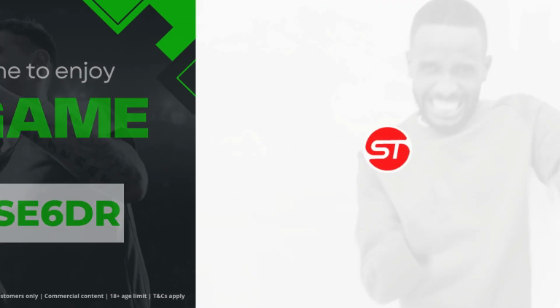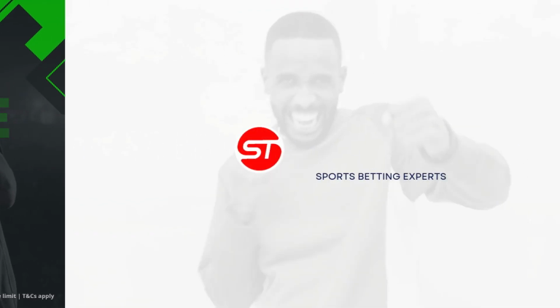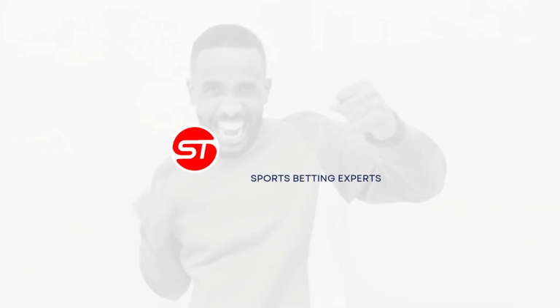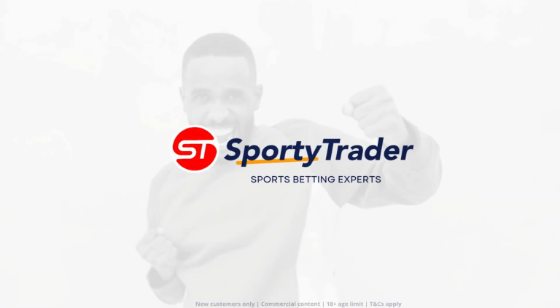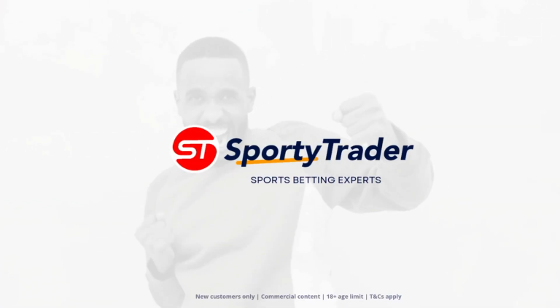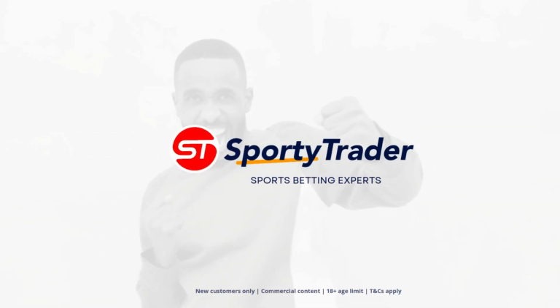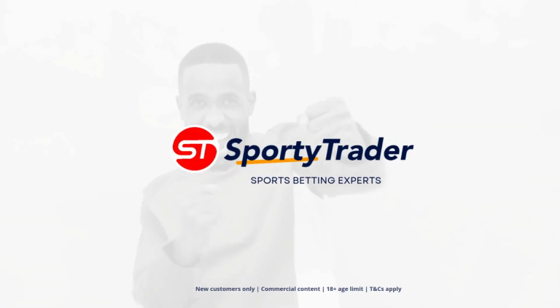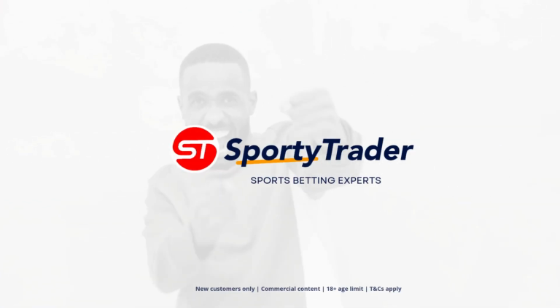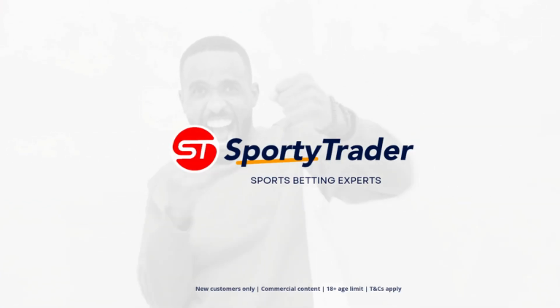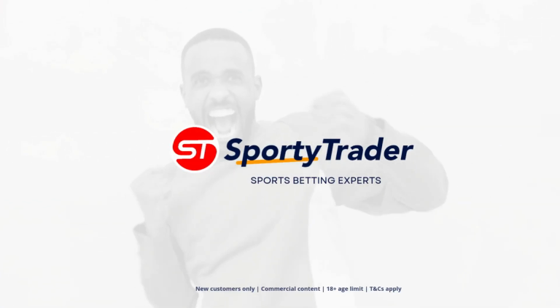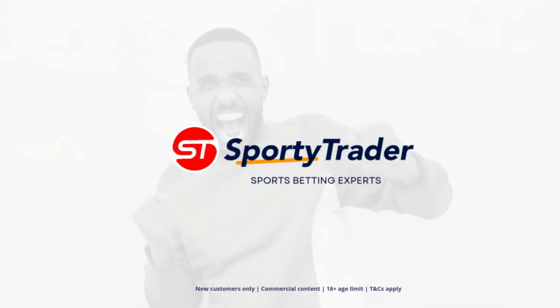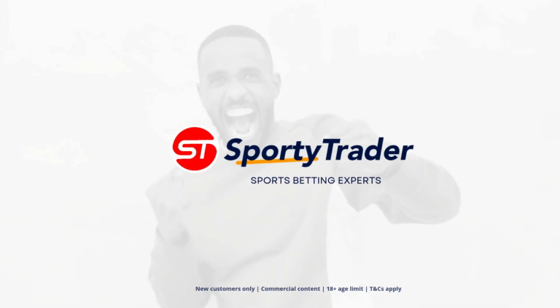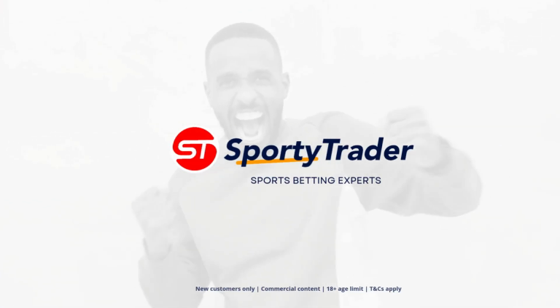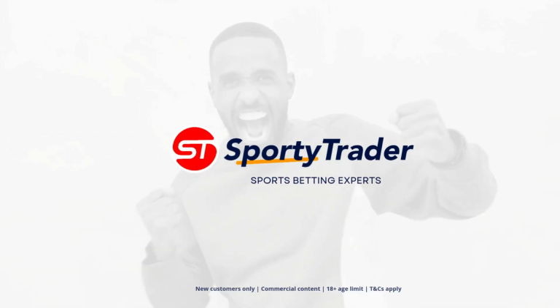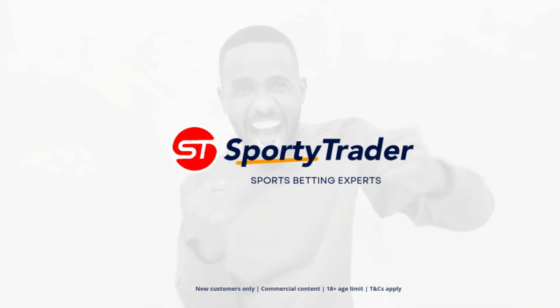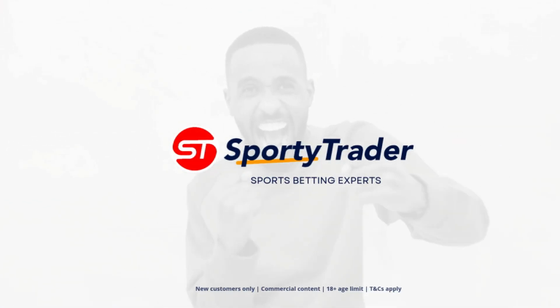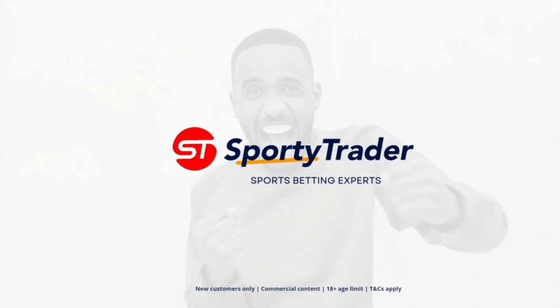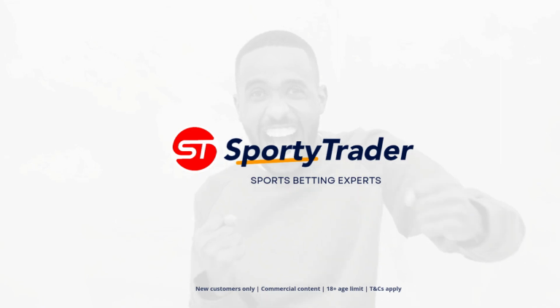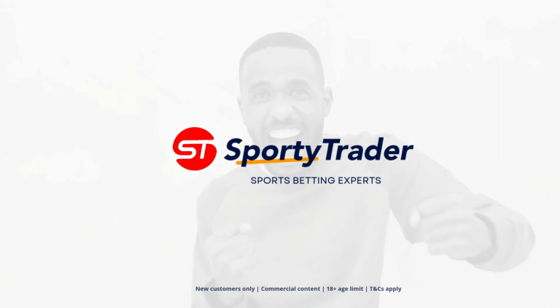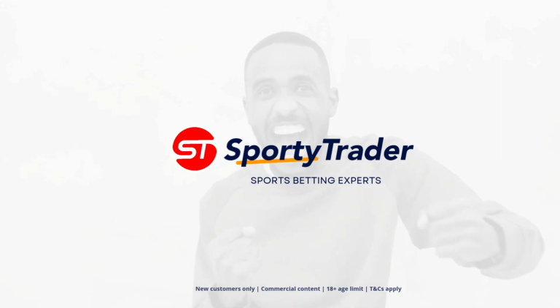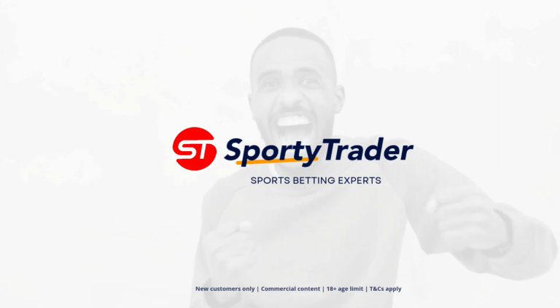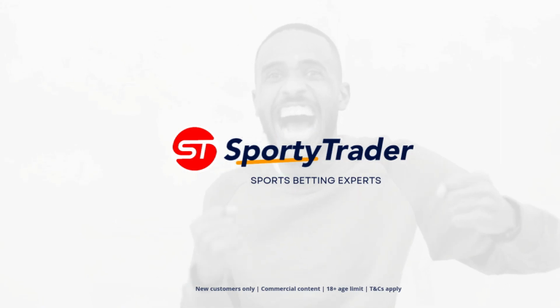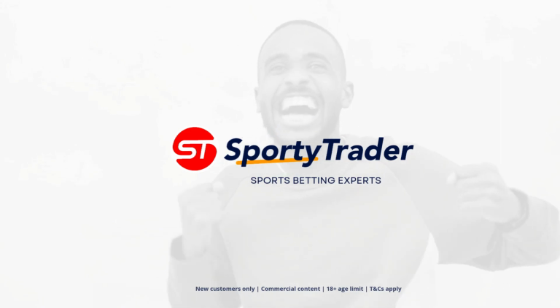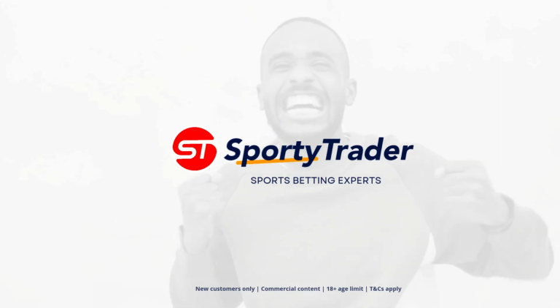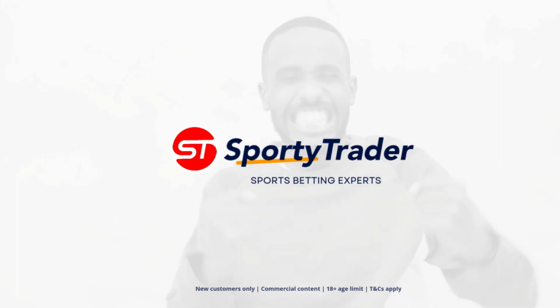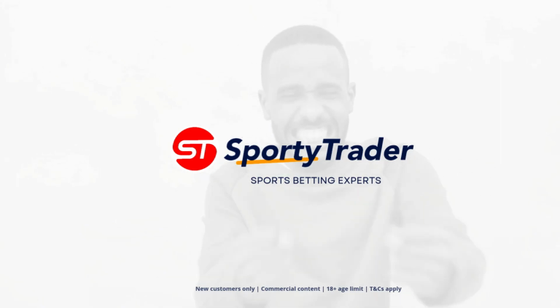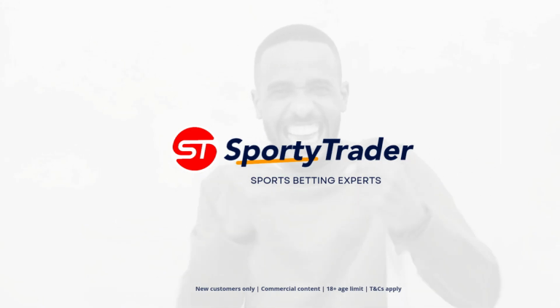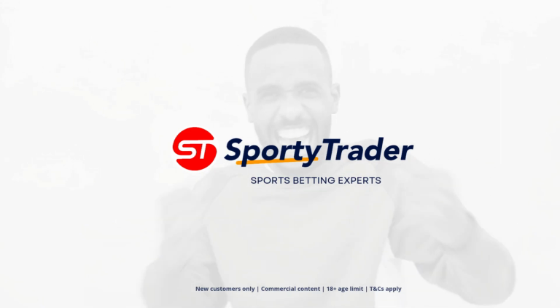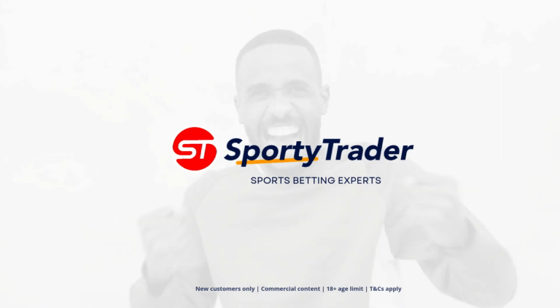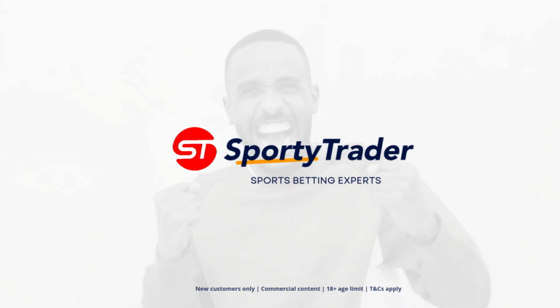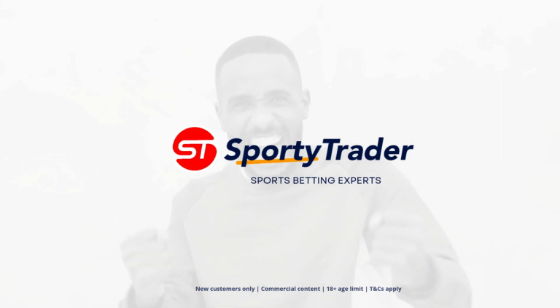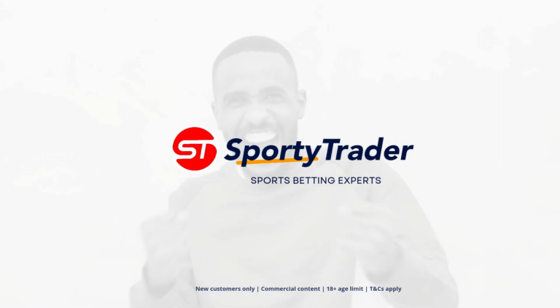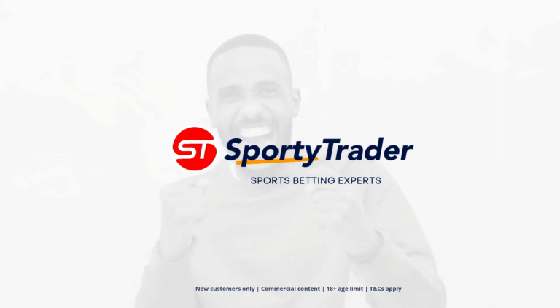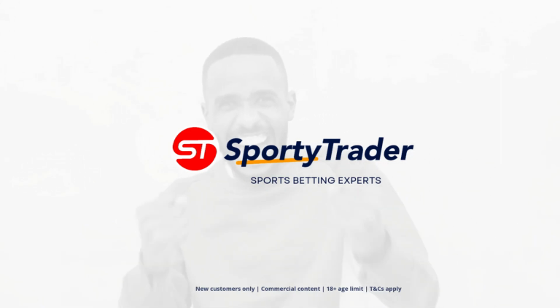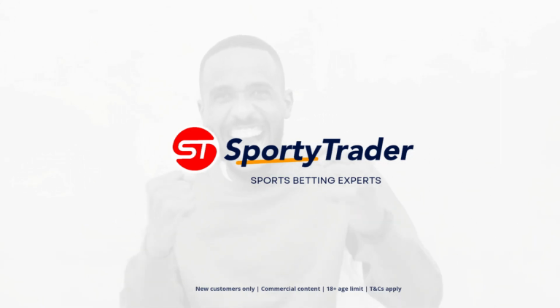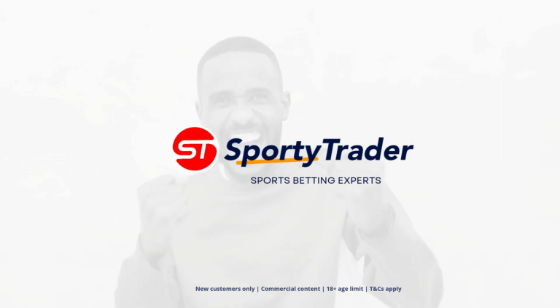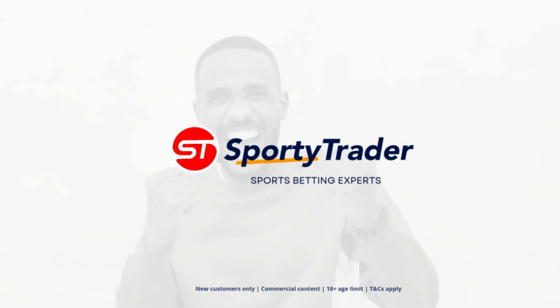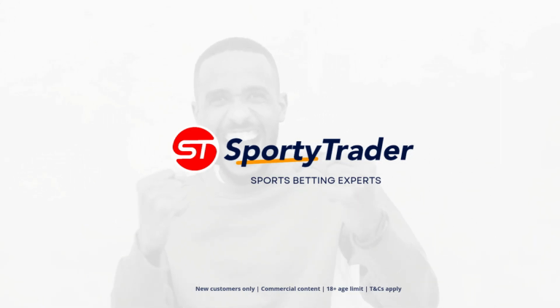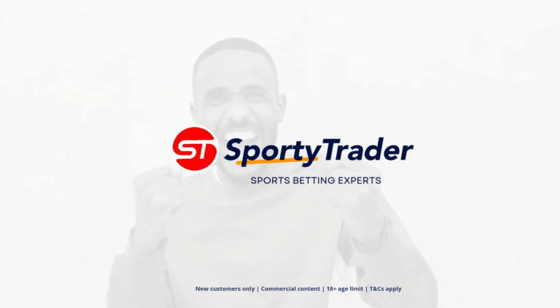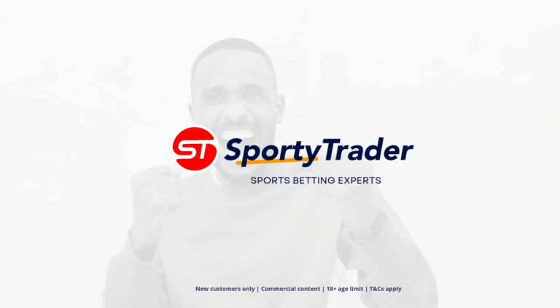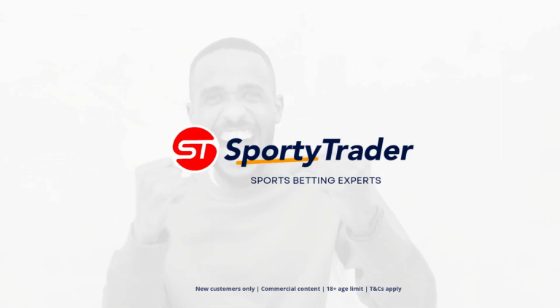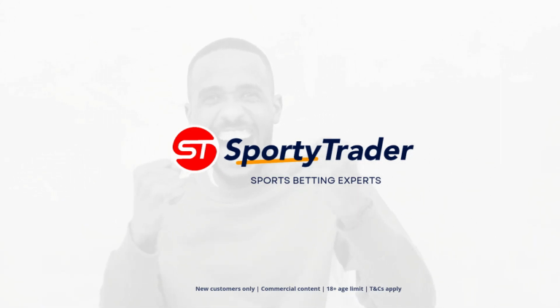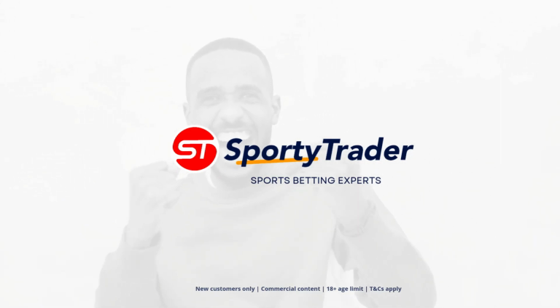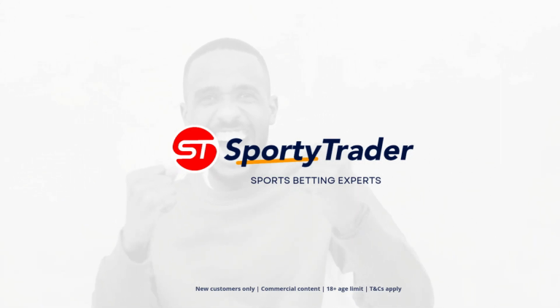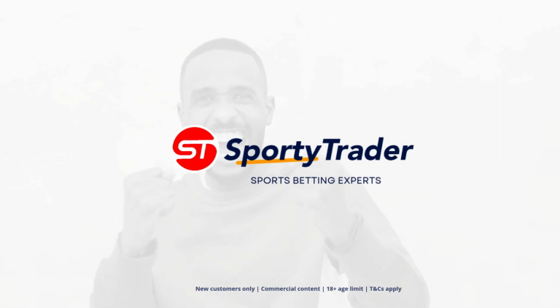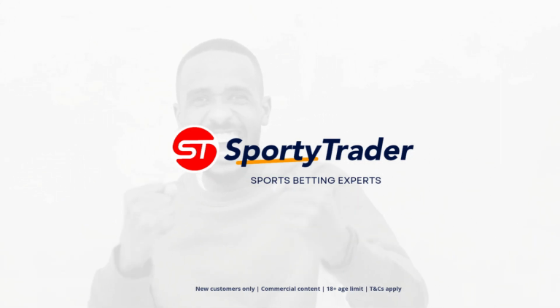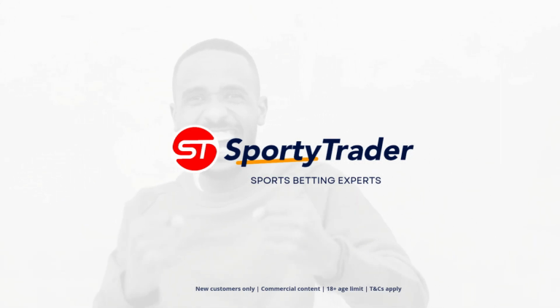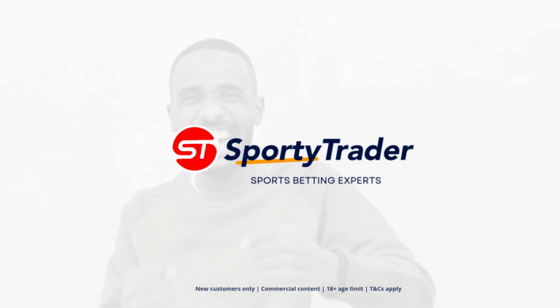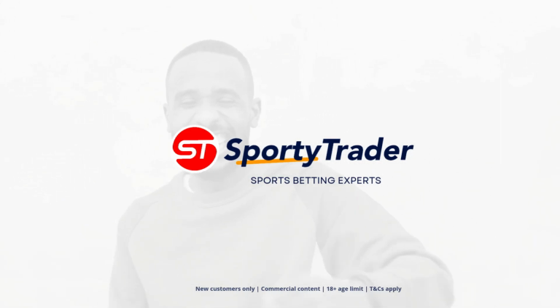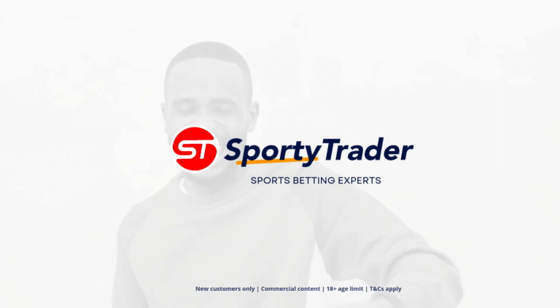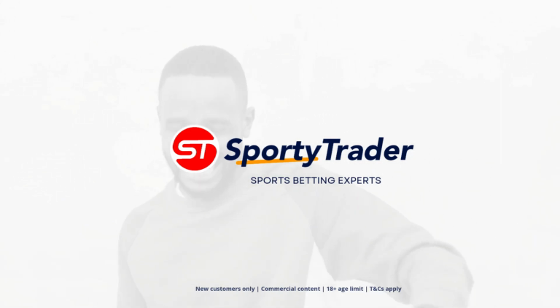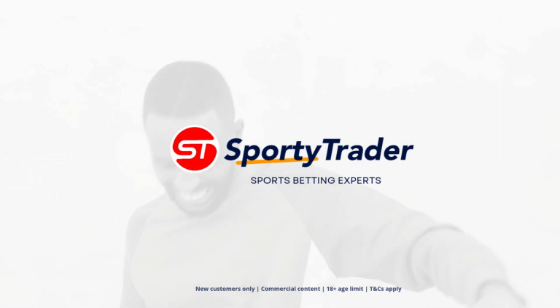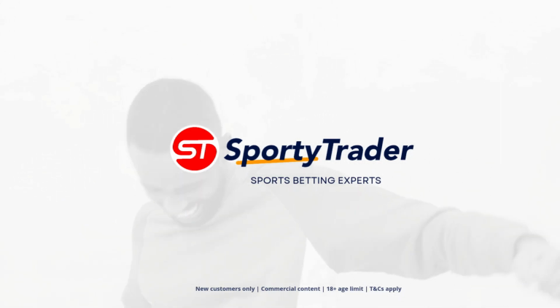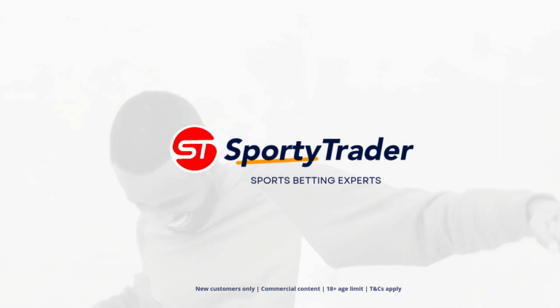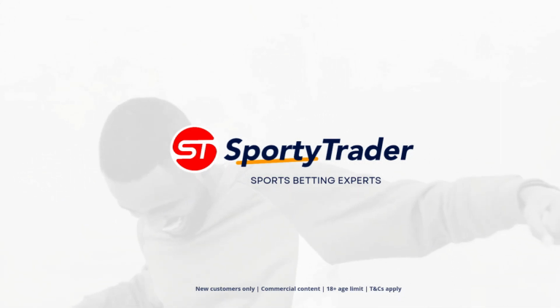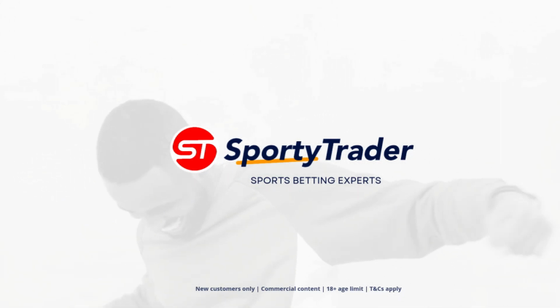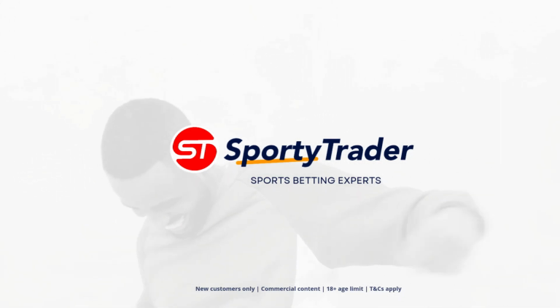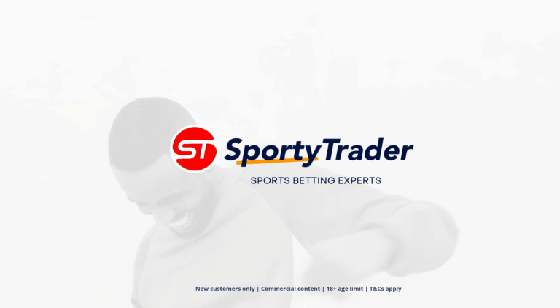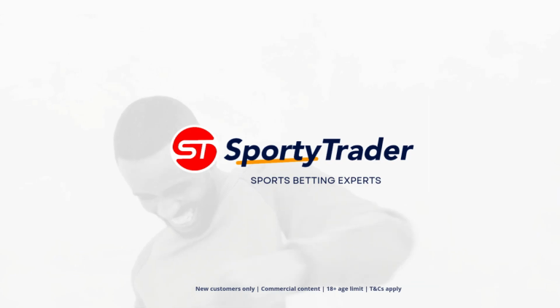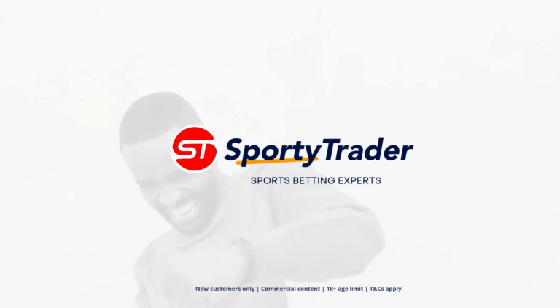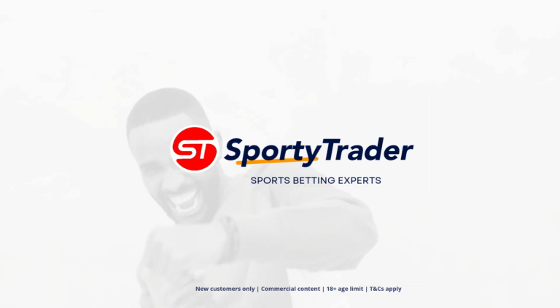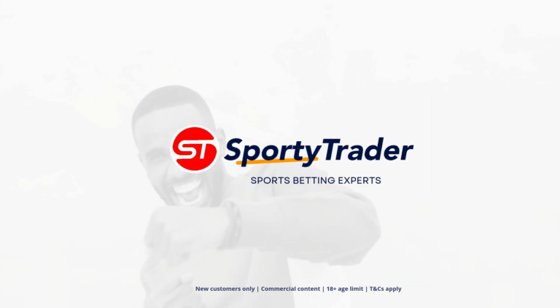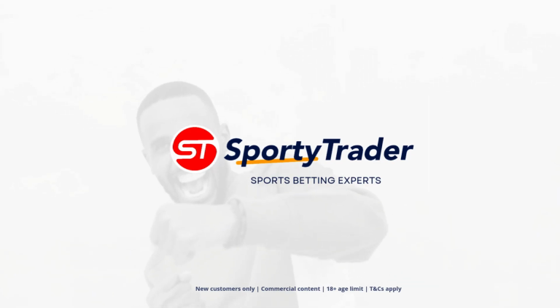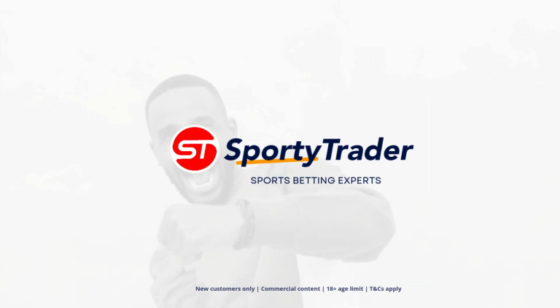Check out SportyTrader.com for more videos on how to bet and remember to play responsibly. Betting is prohibited for under-18s.